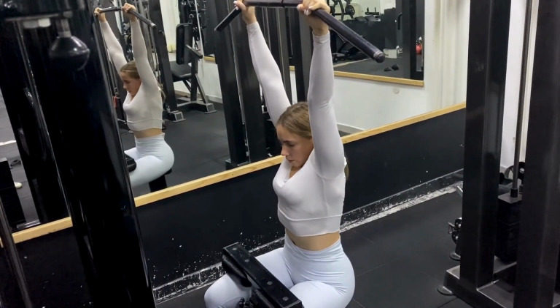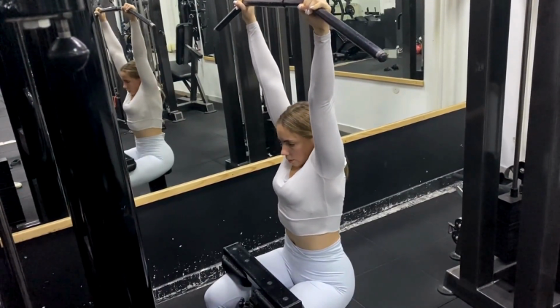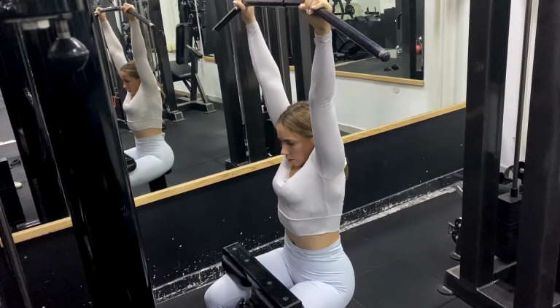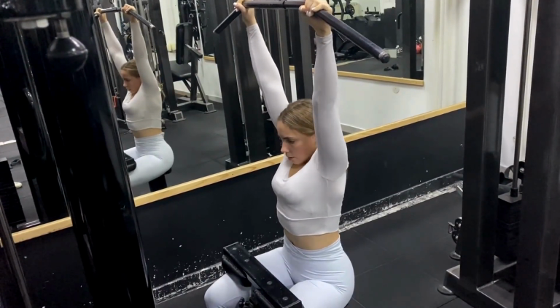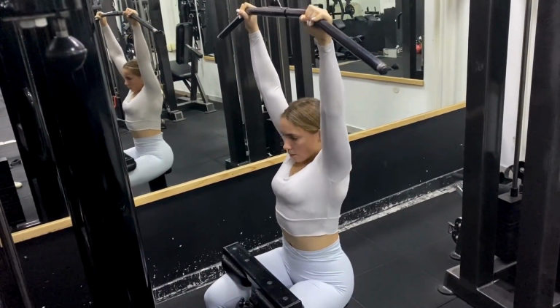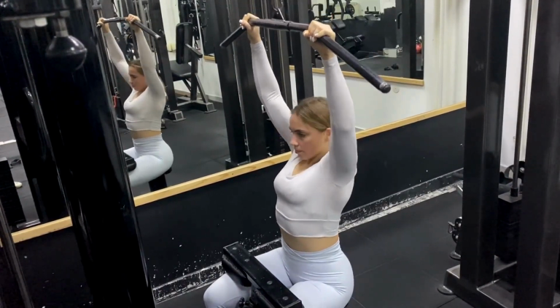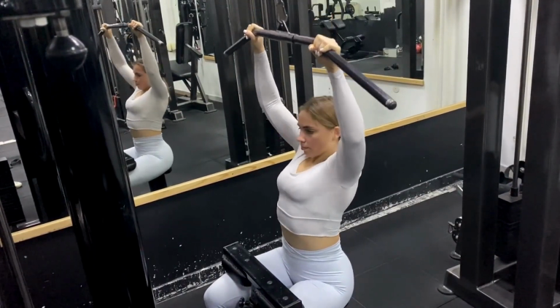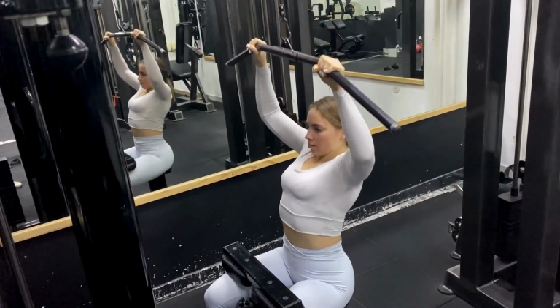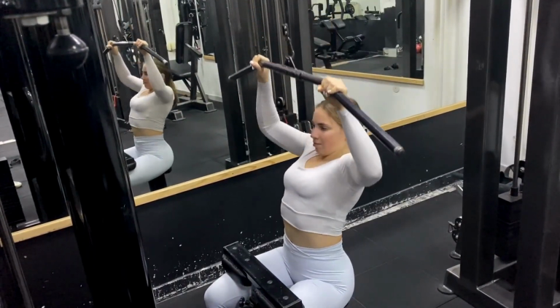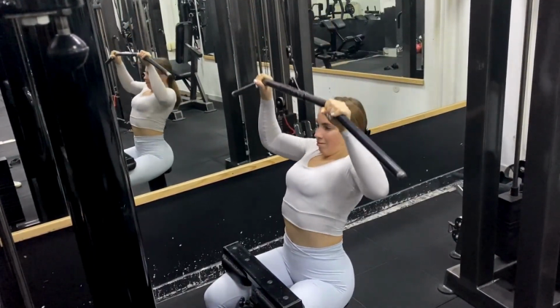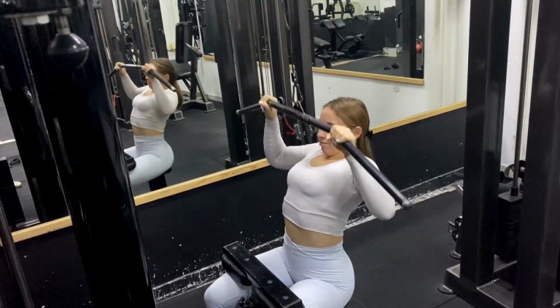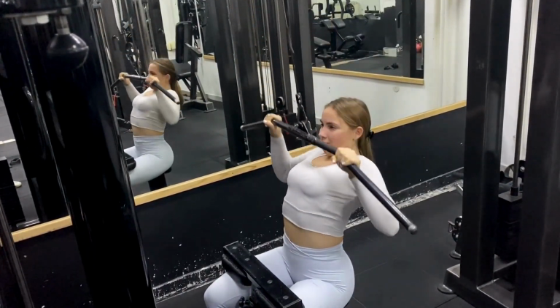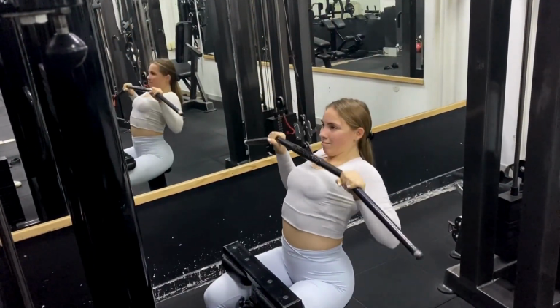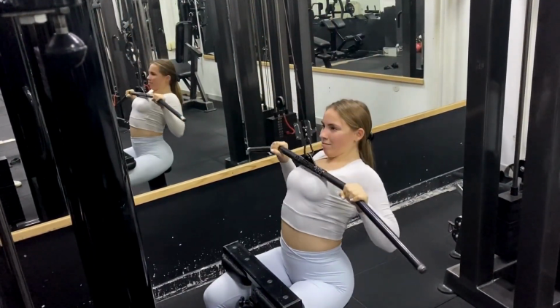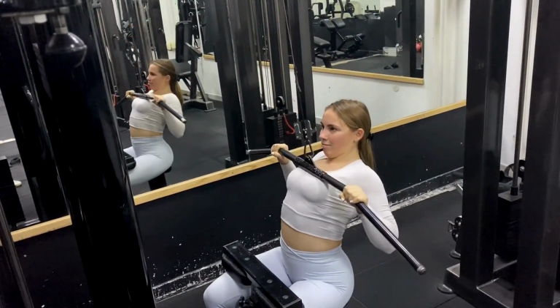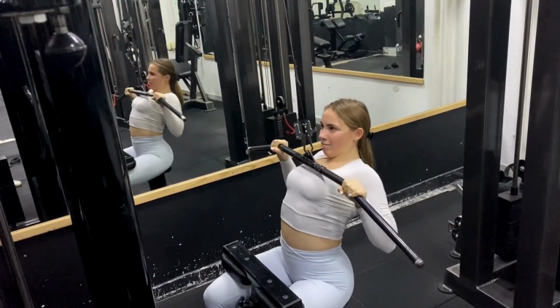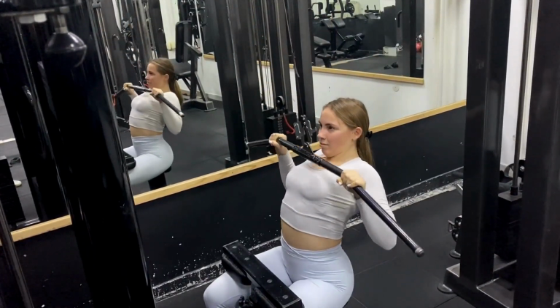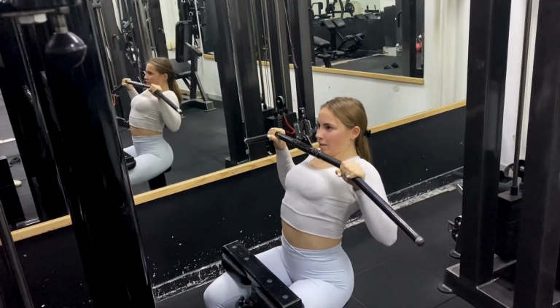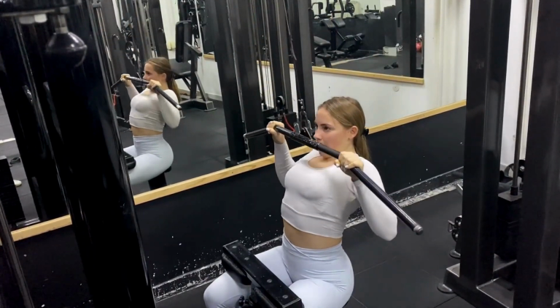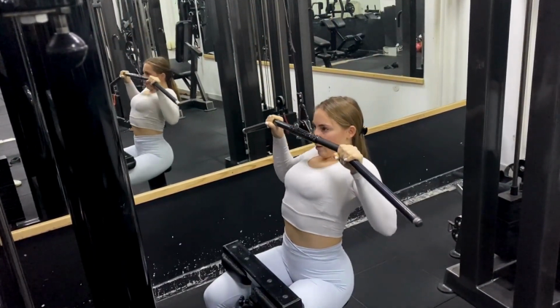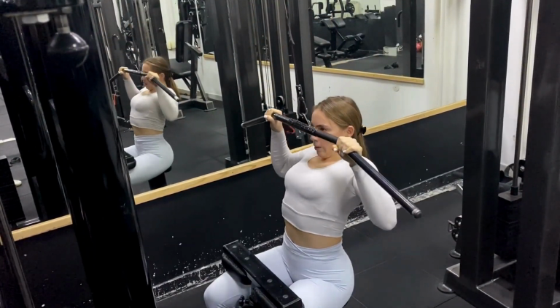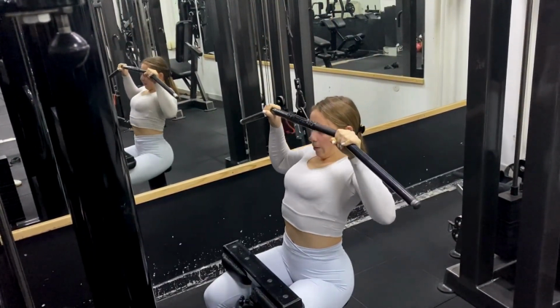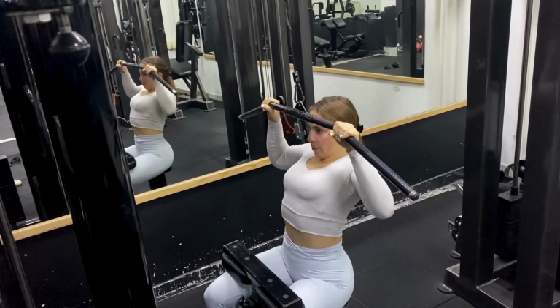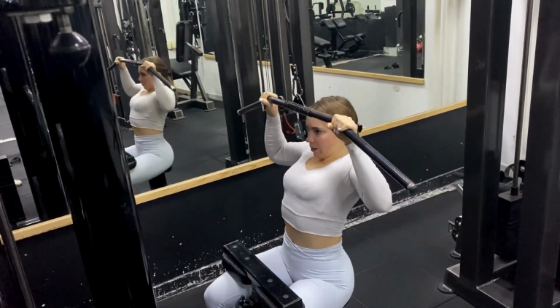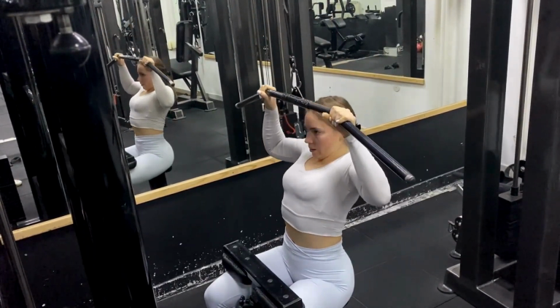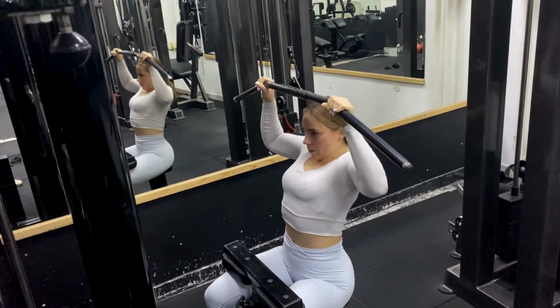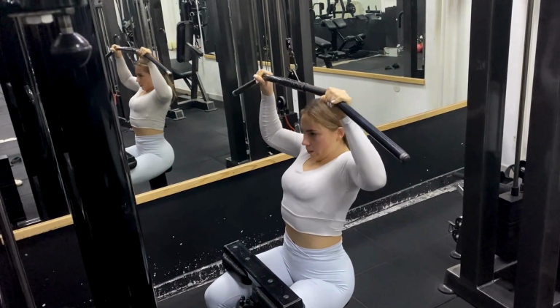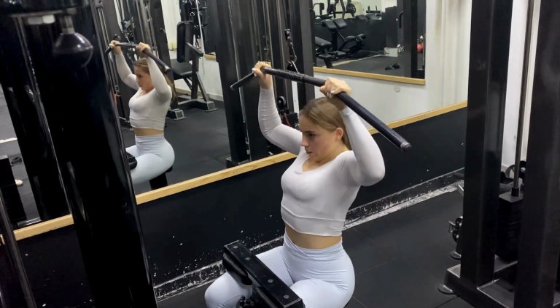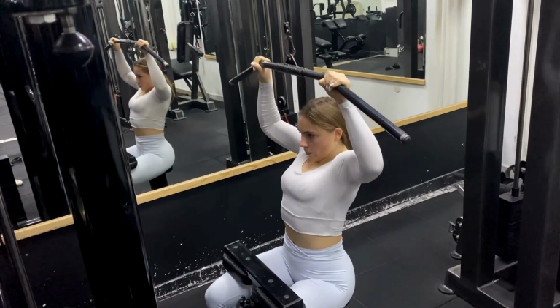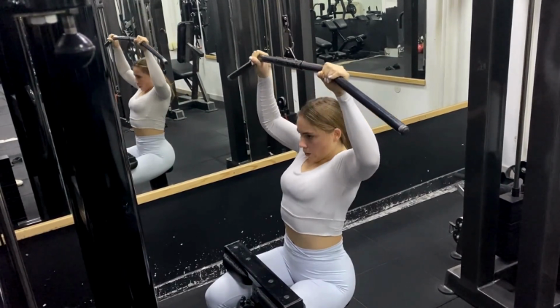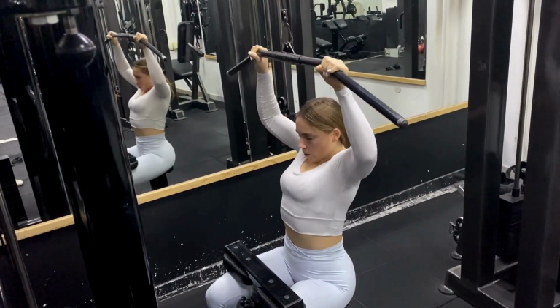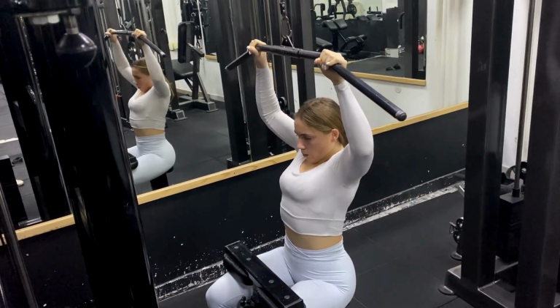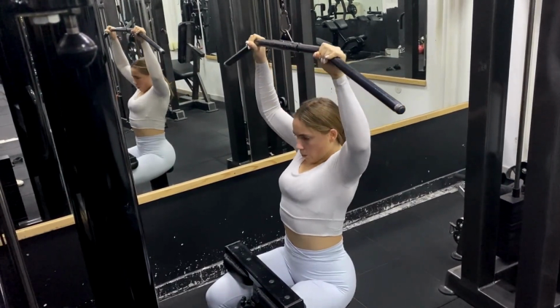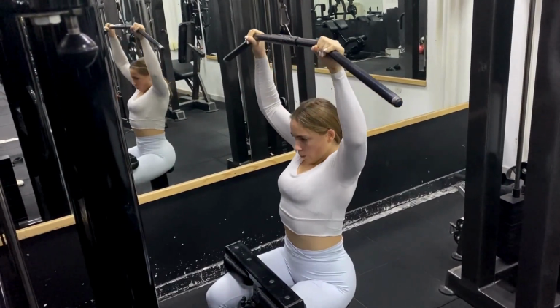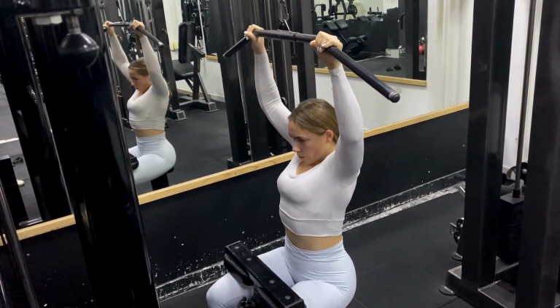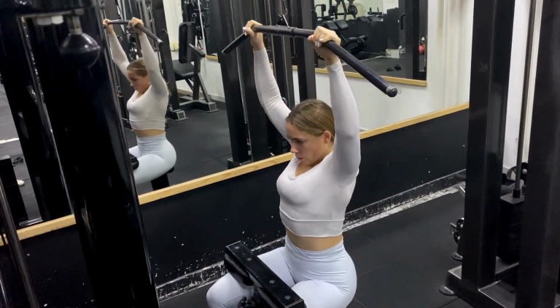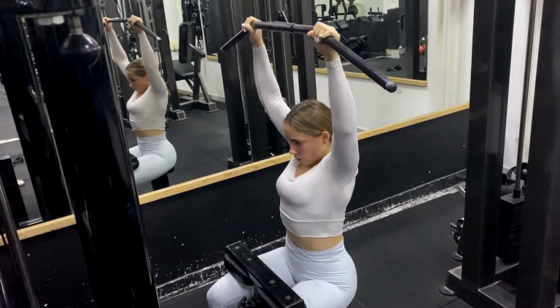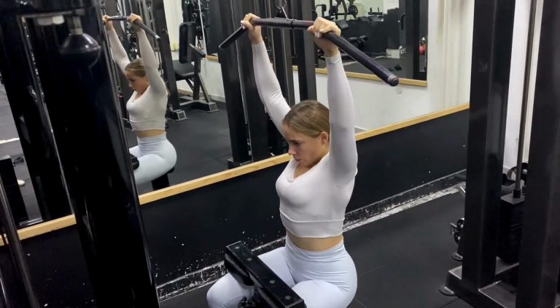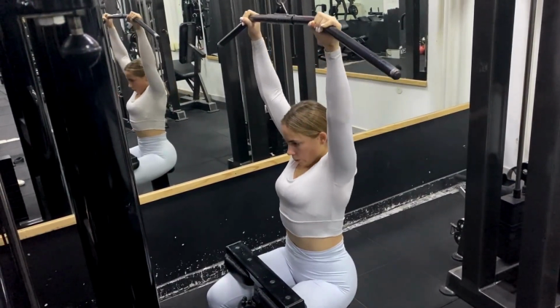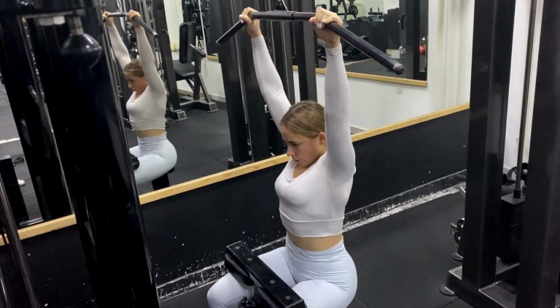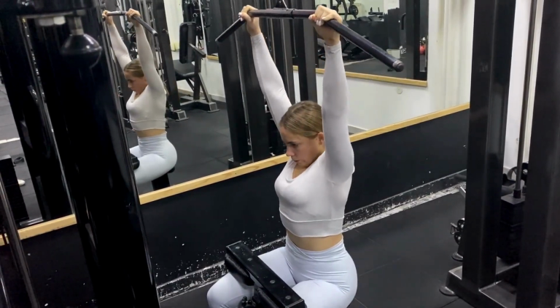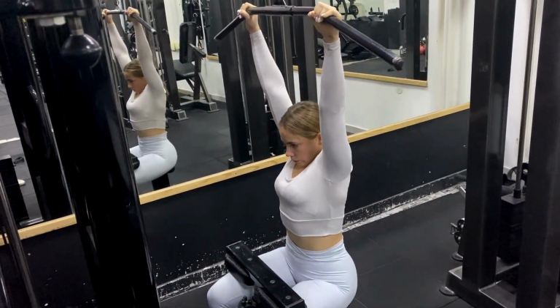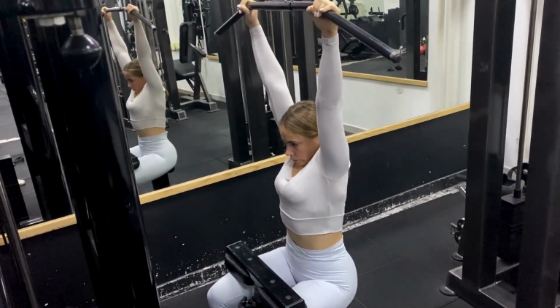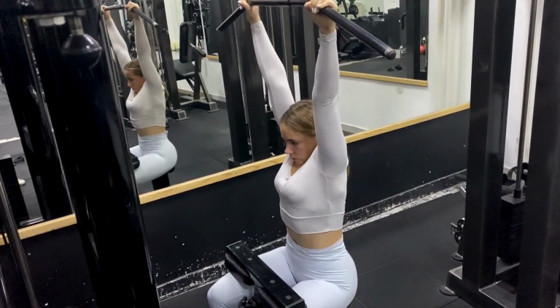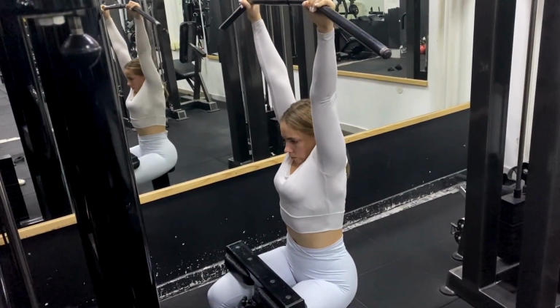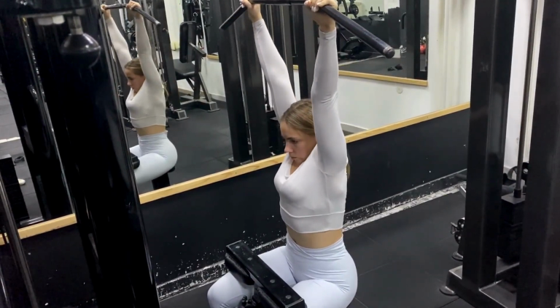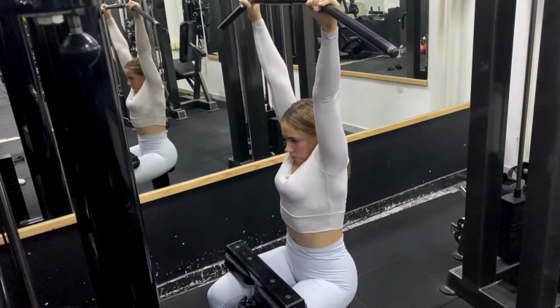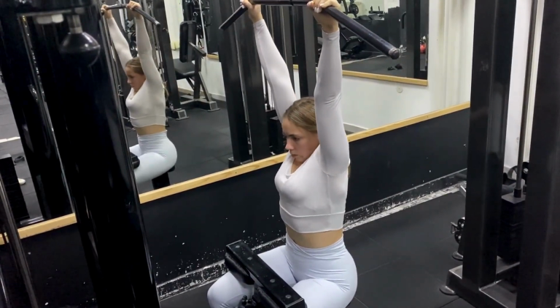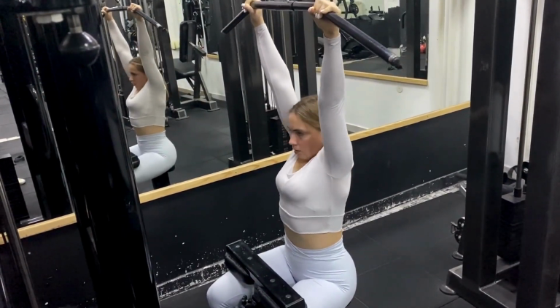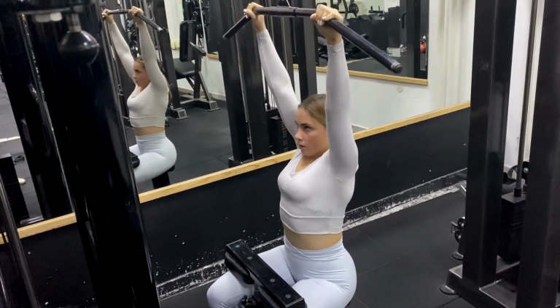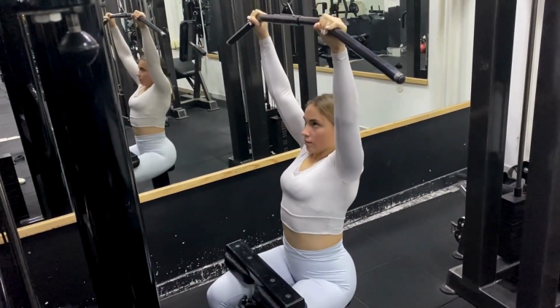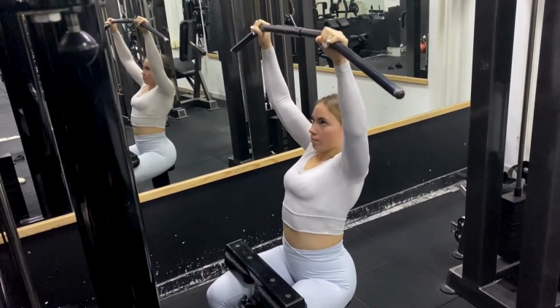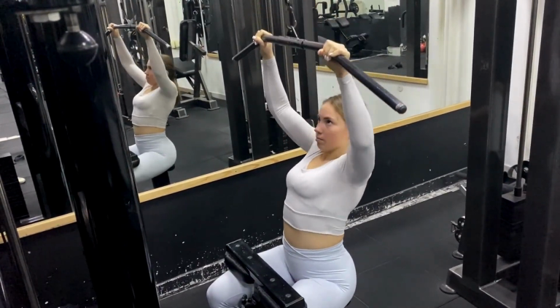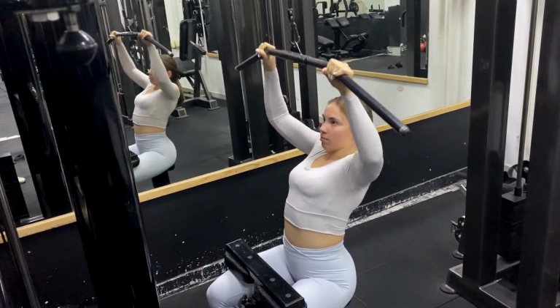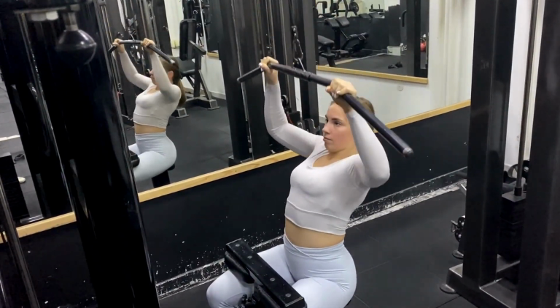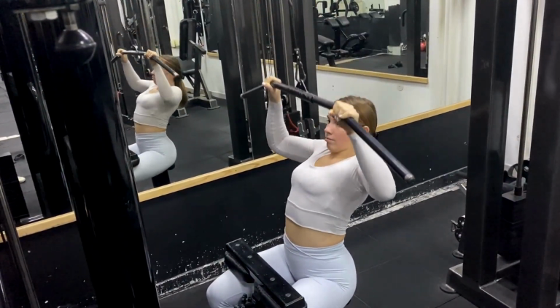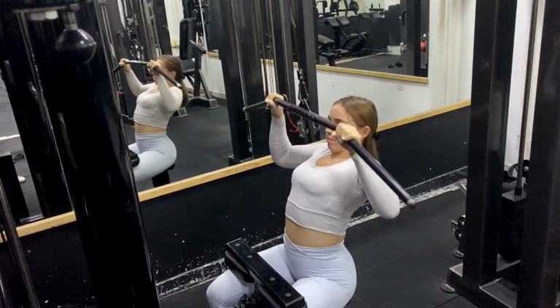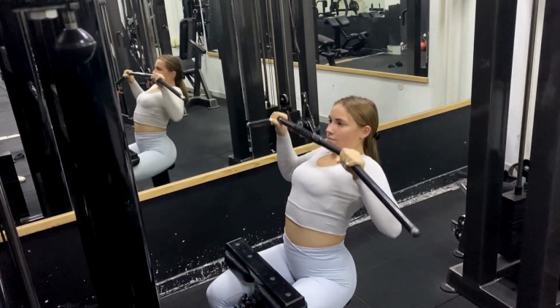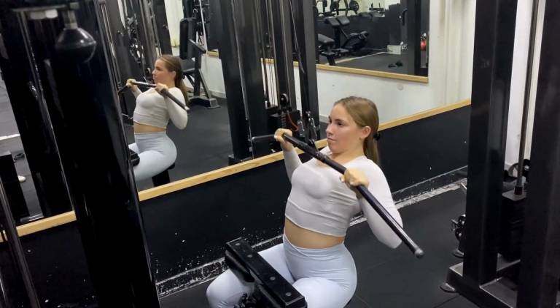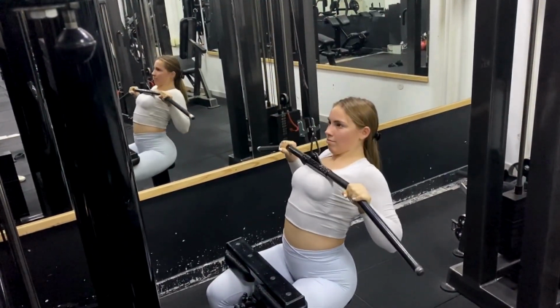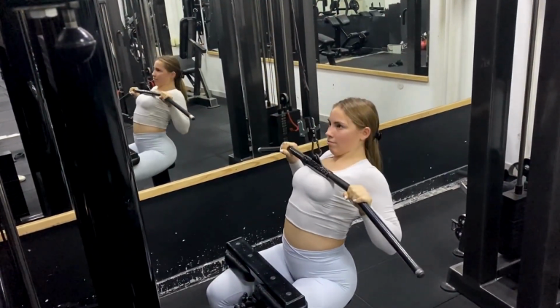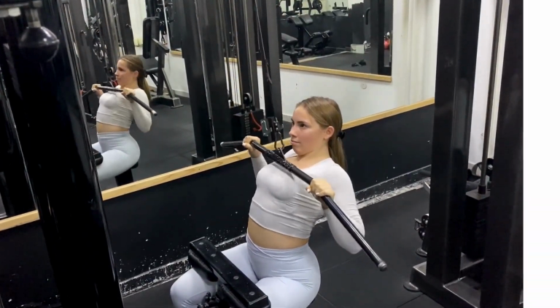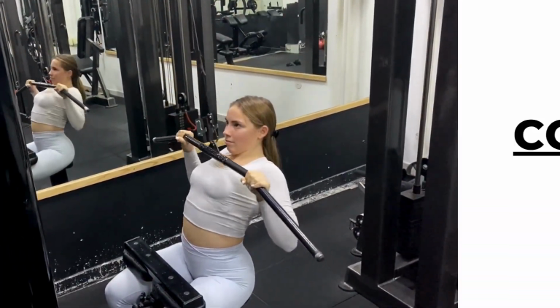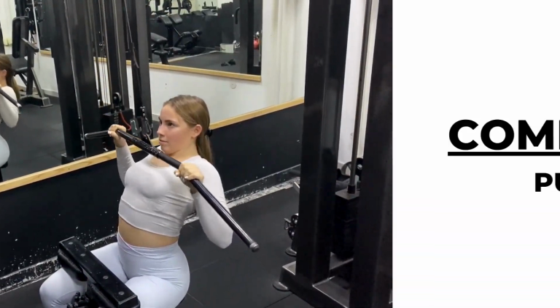Squeeze the lats at the bottom and then control the bar back up. Let the weight stretch your back once again before you start your next rep.